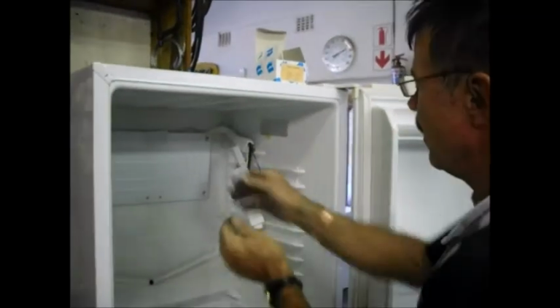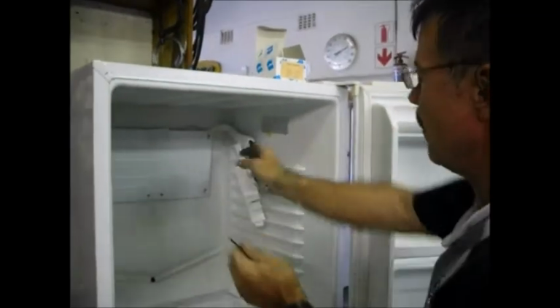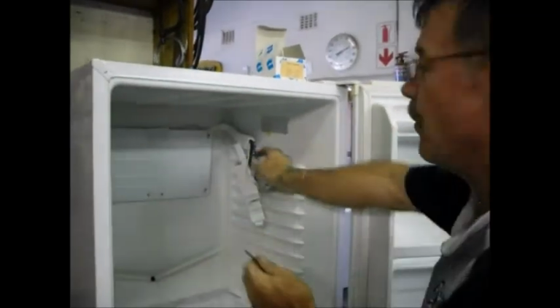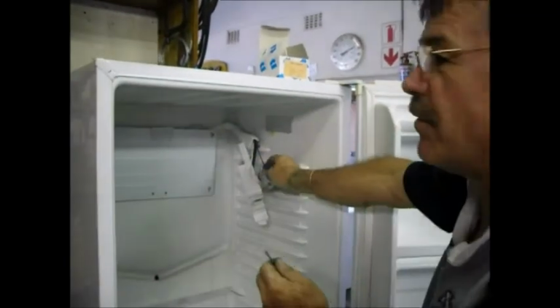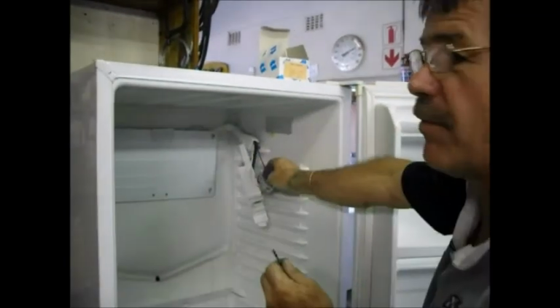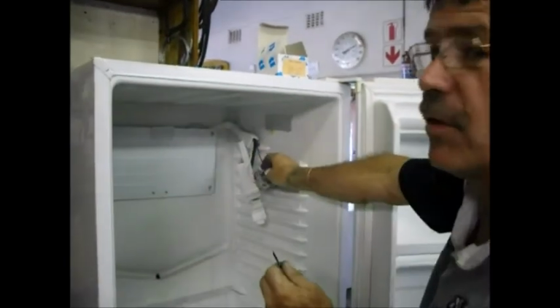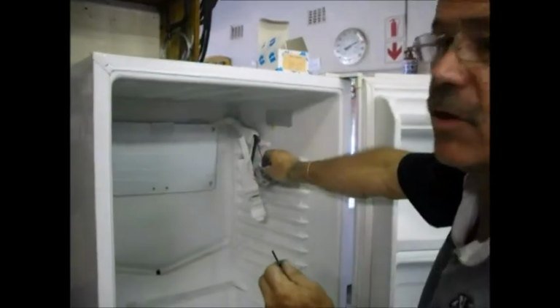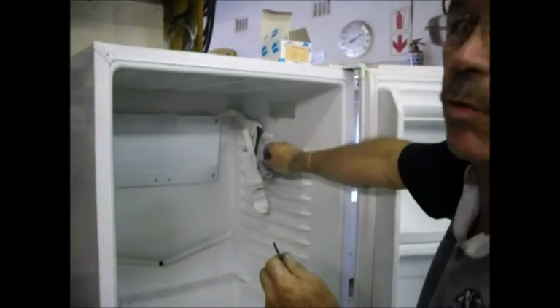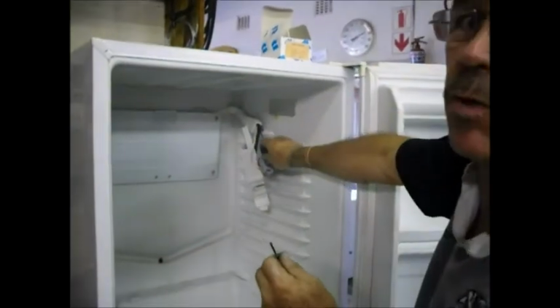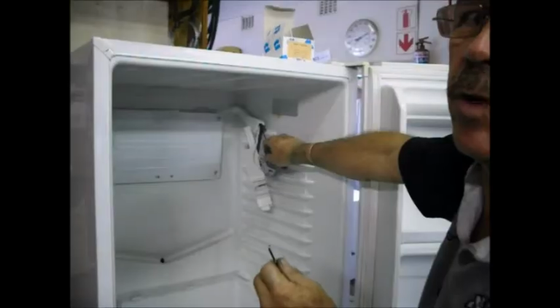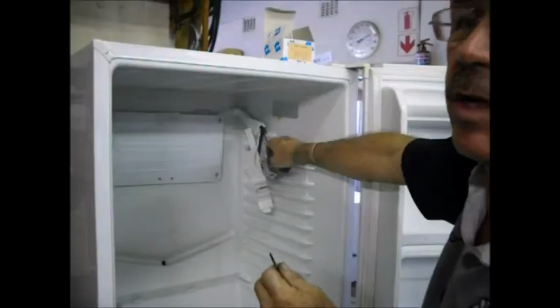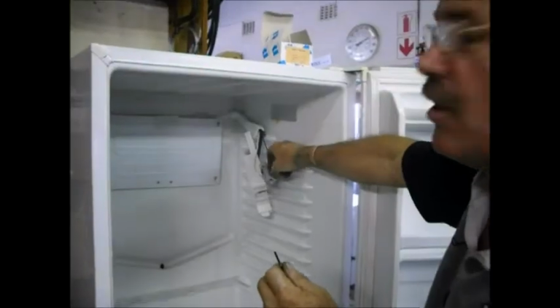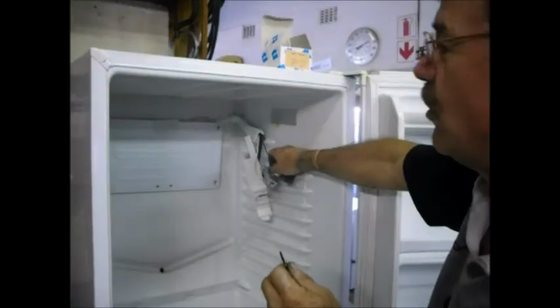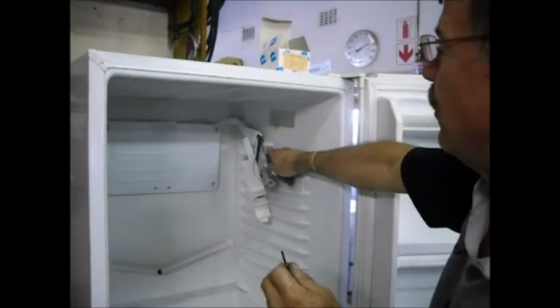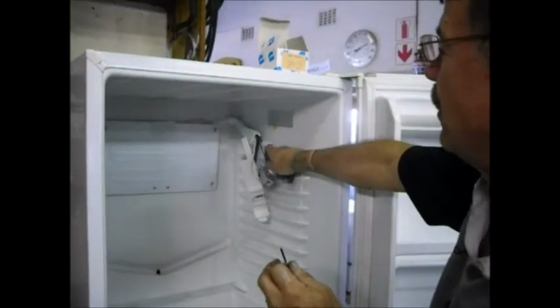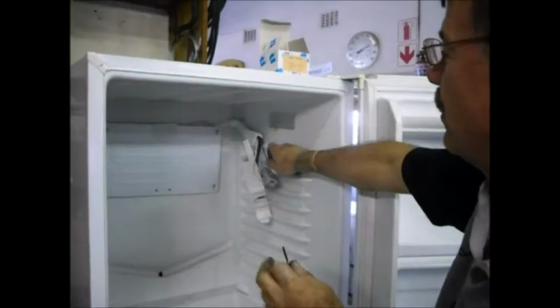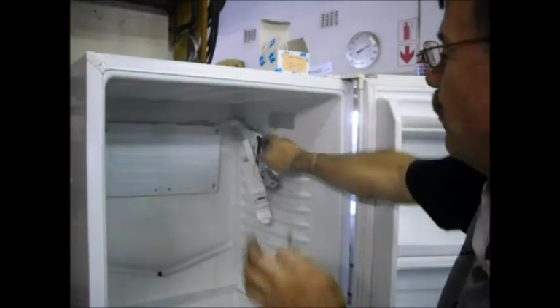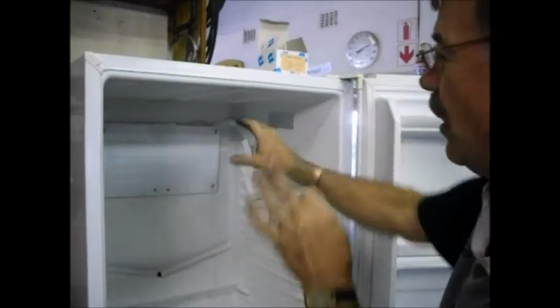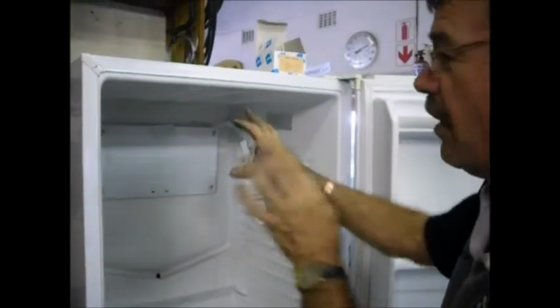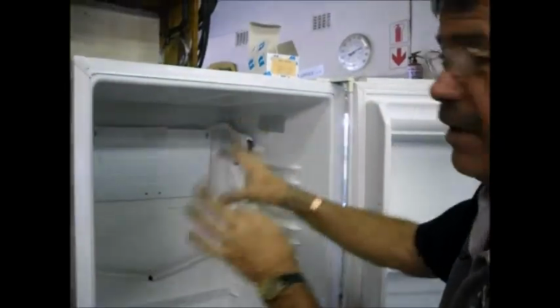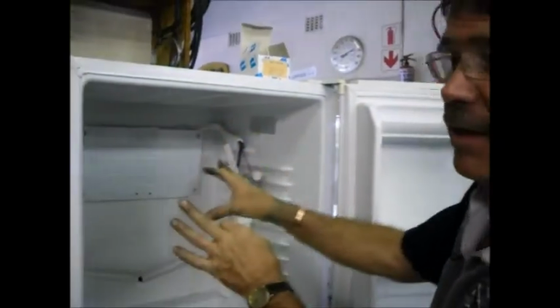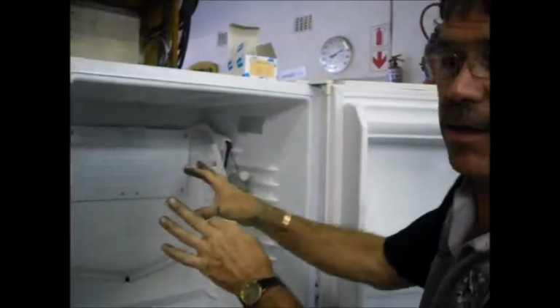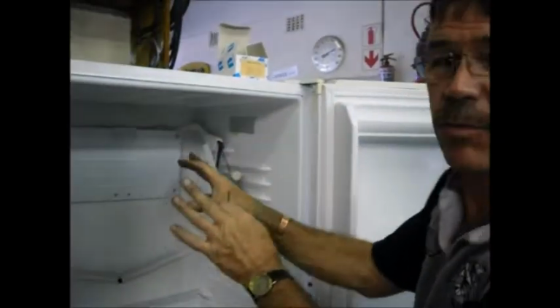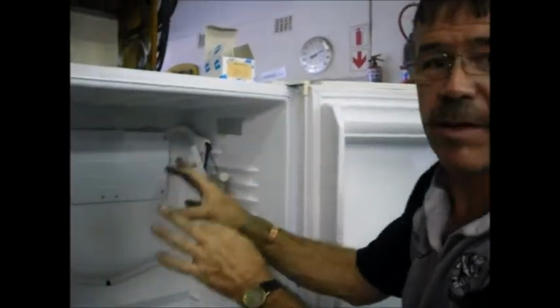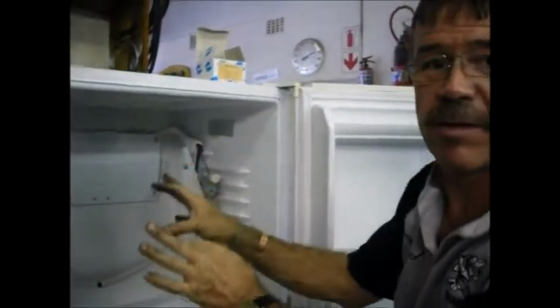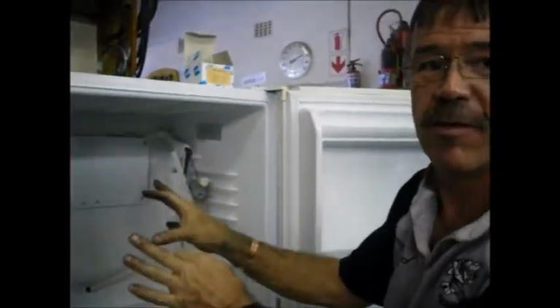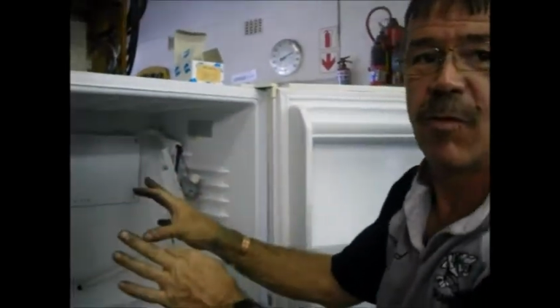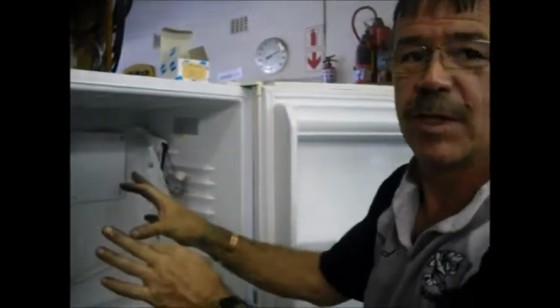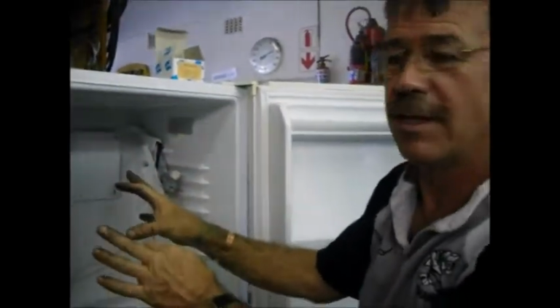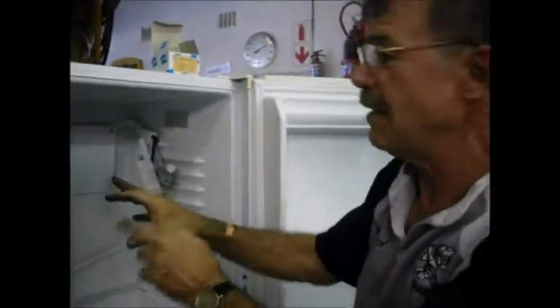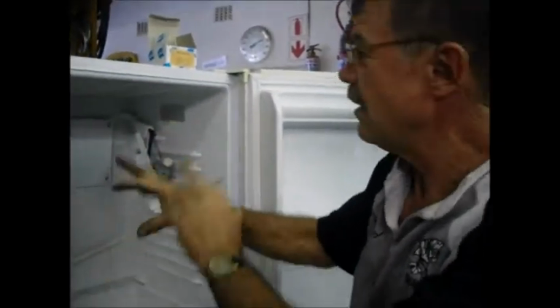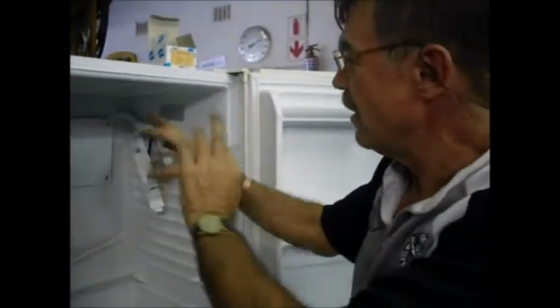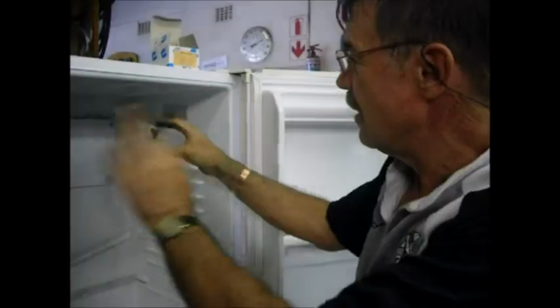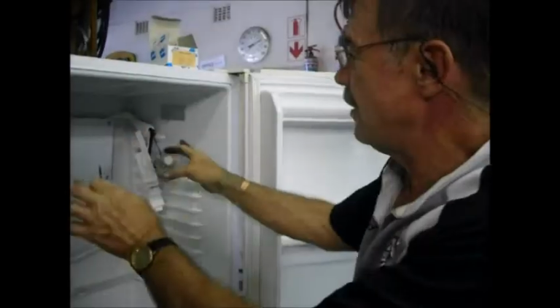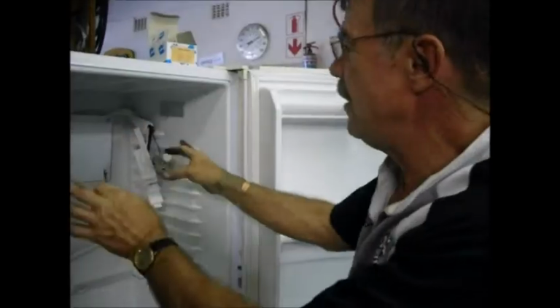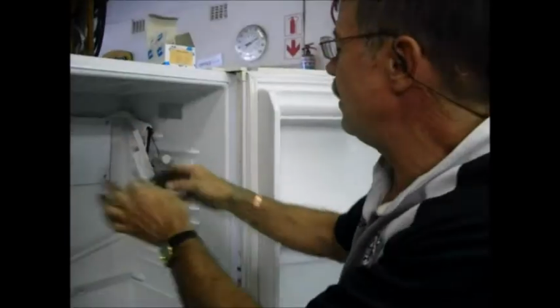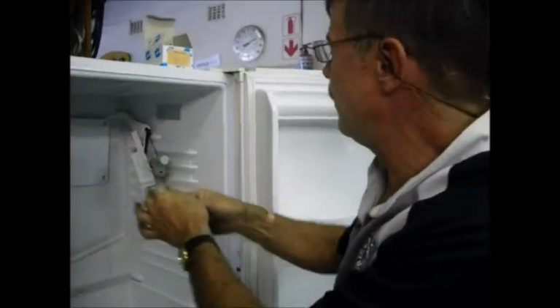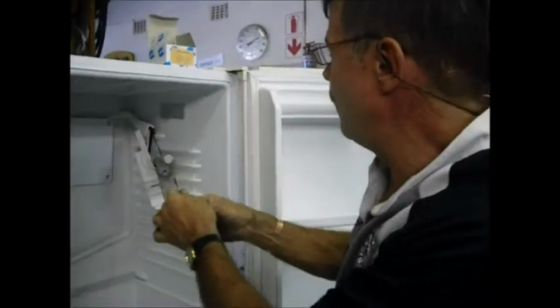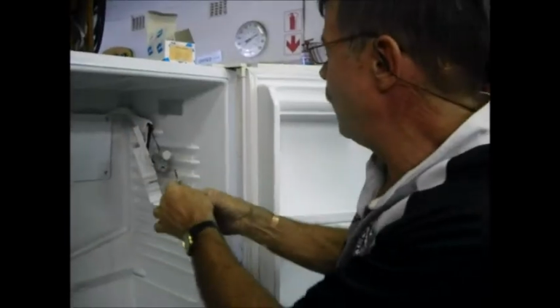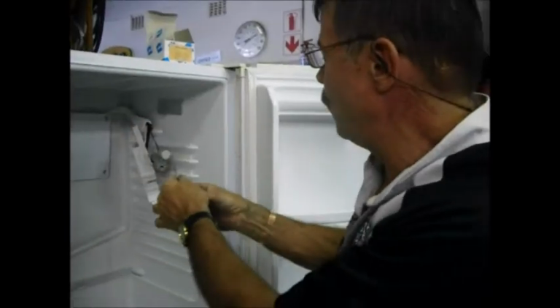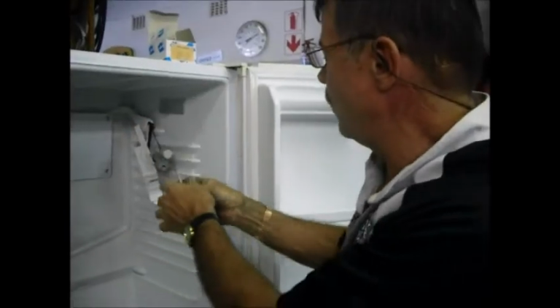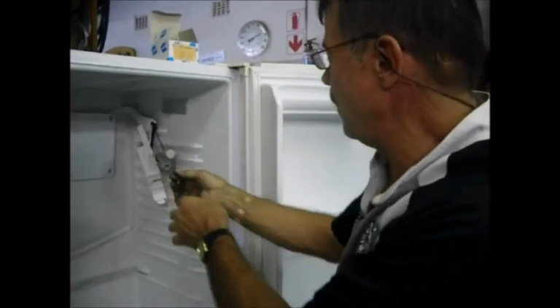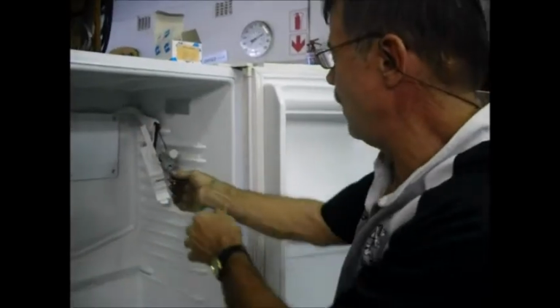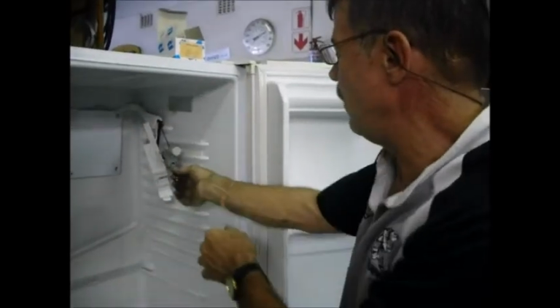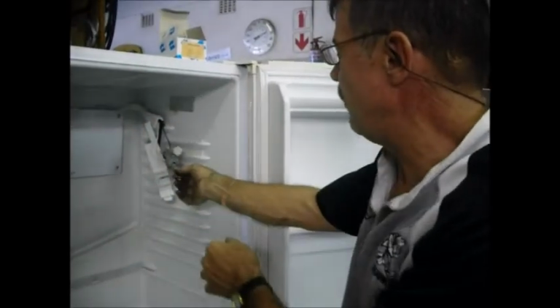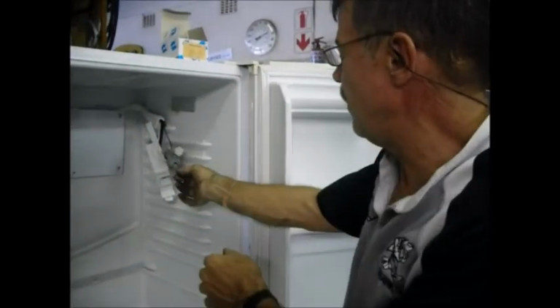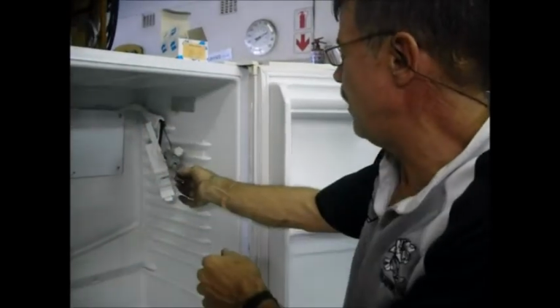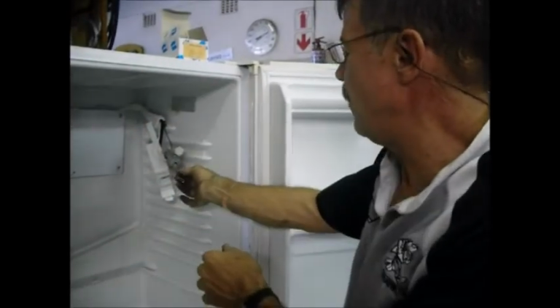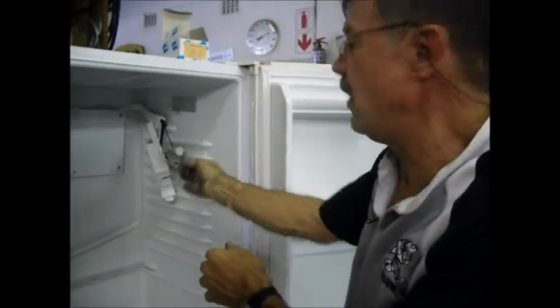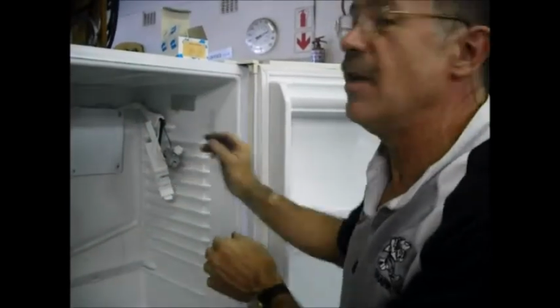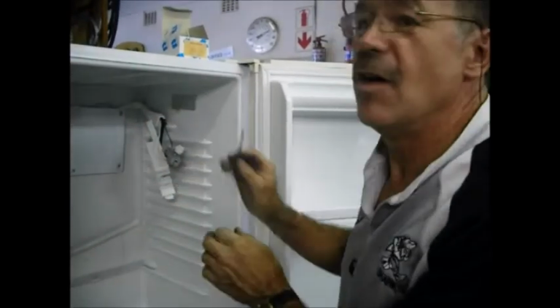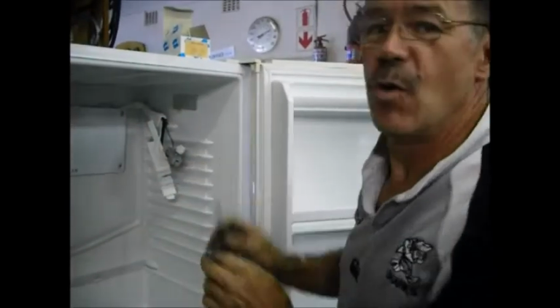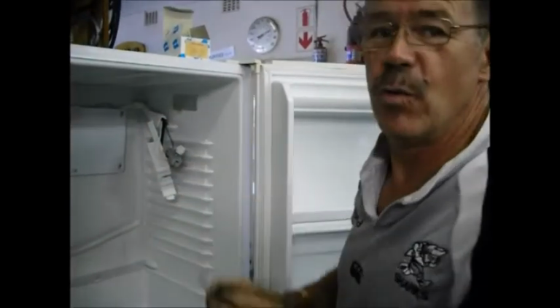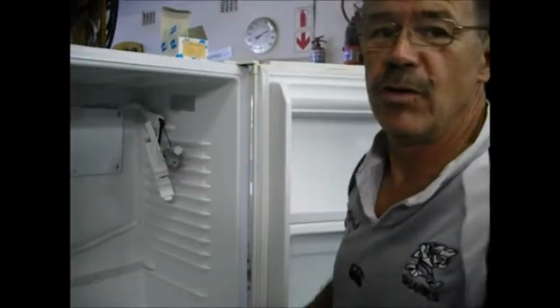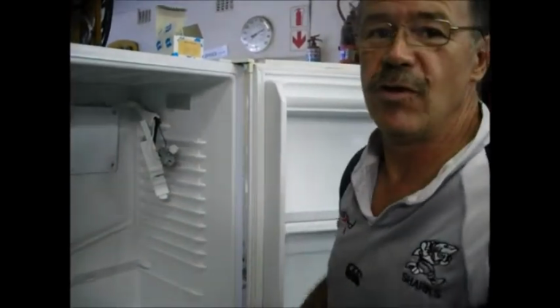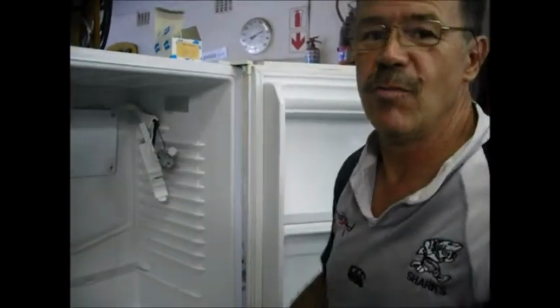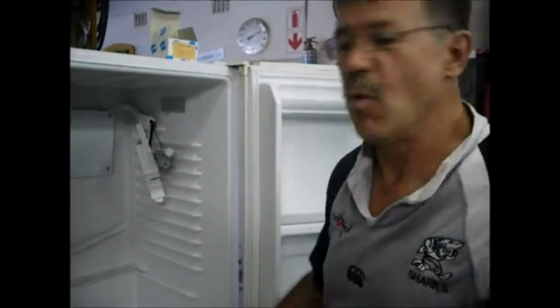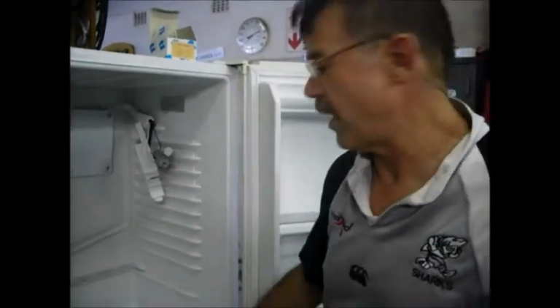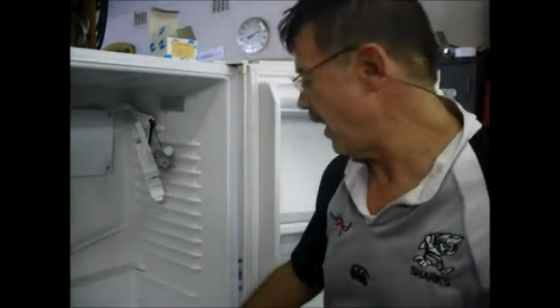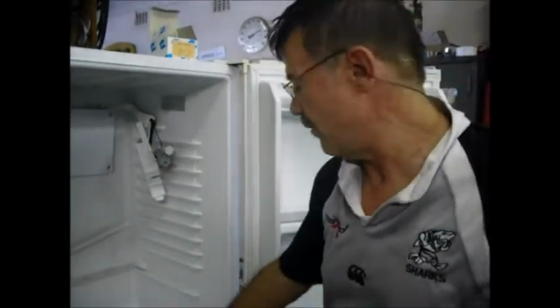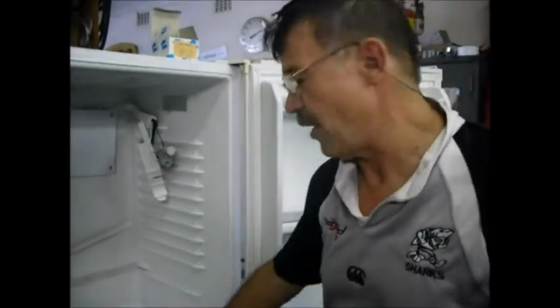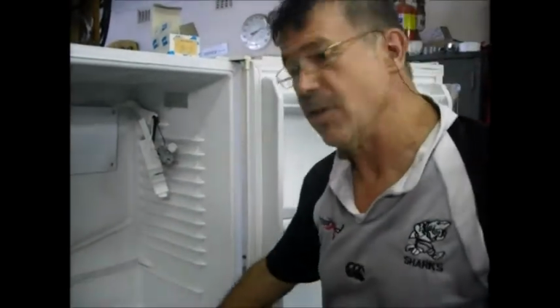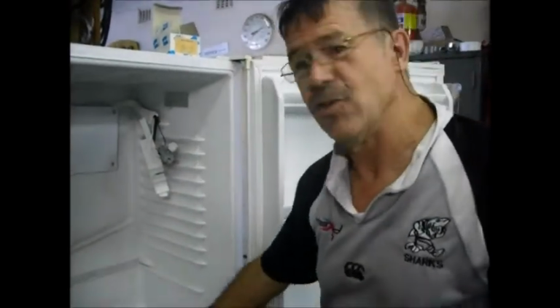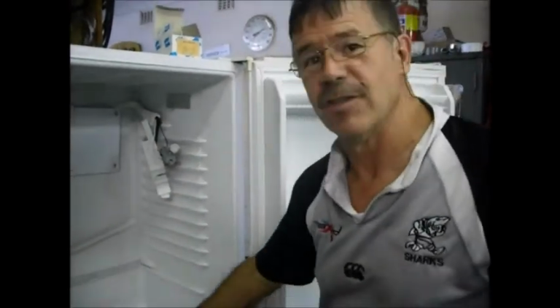First, what we're going to do is run it with a thermometer, see the temperatures, and if need be, we'll do more calibrations.